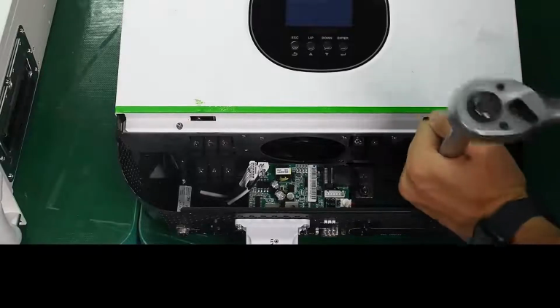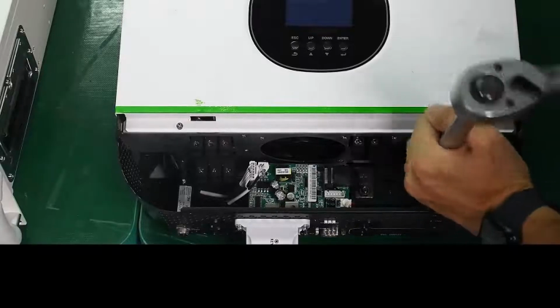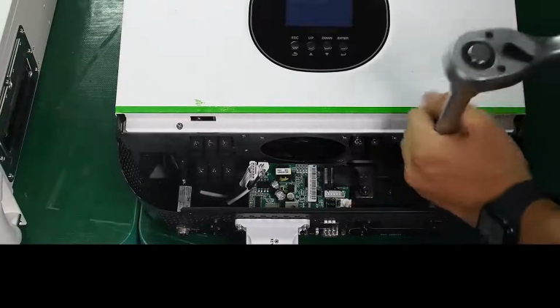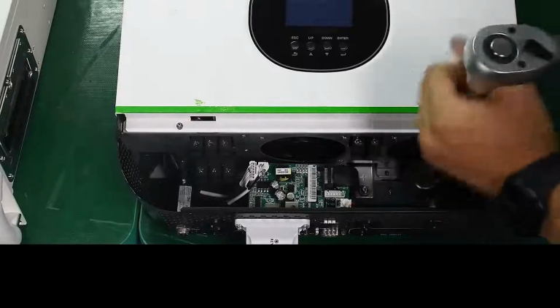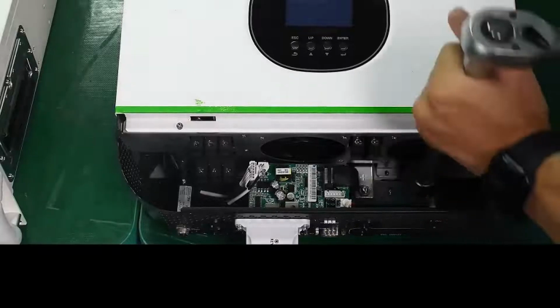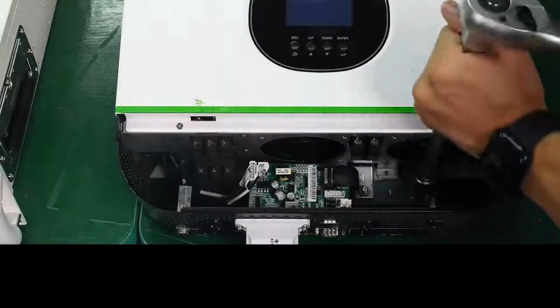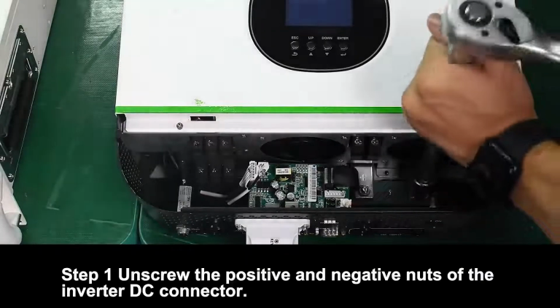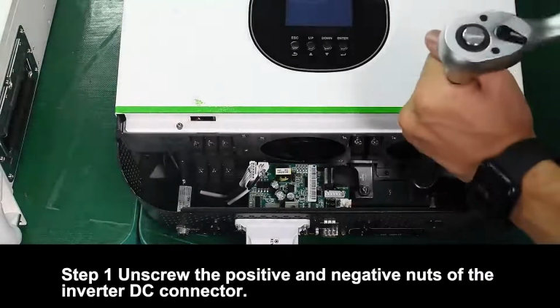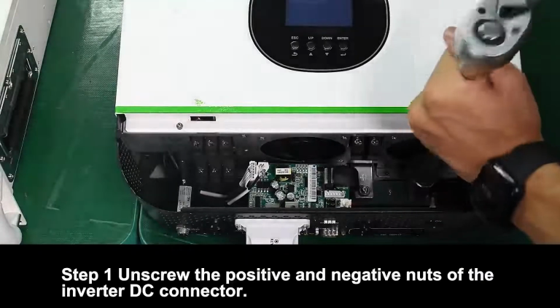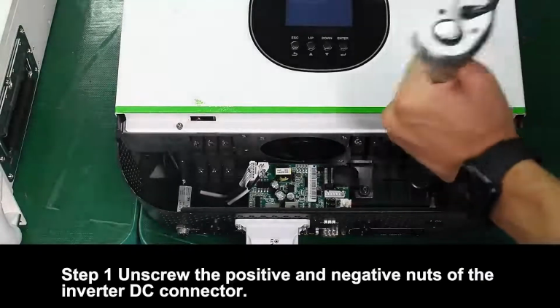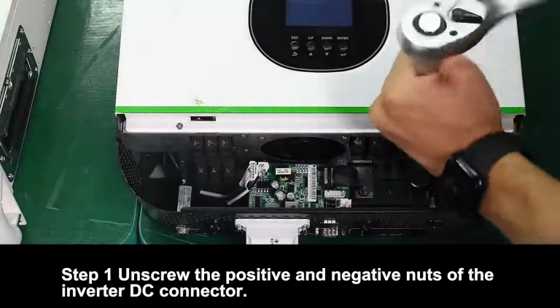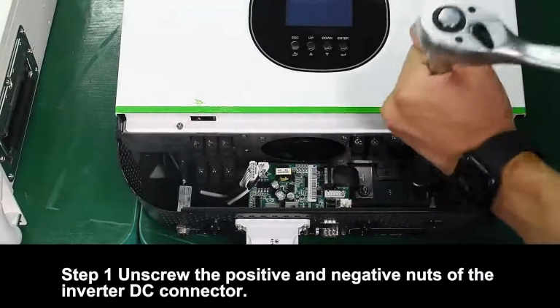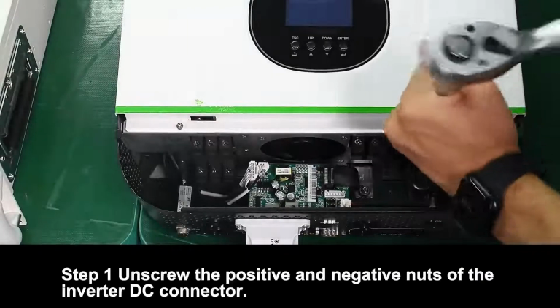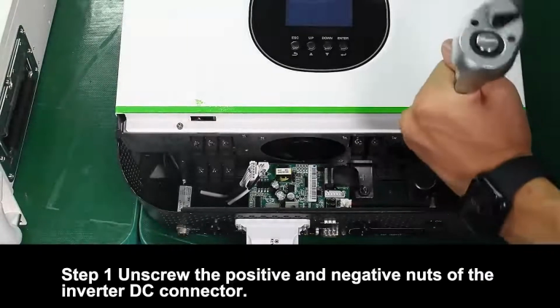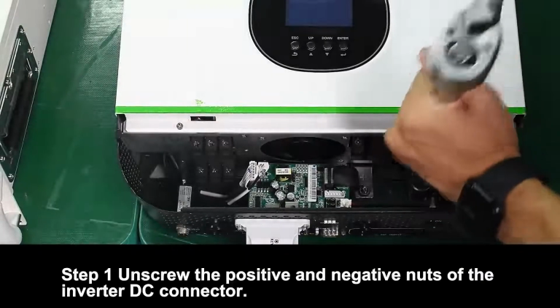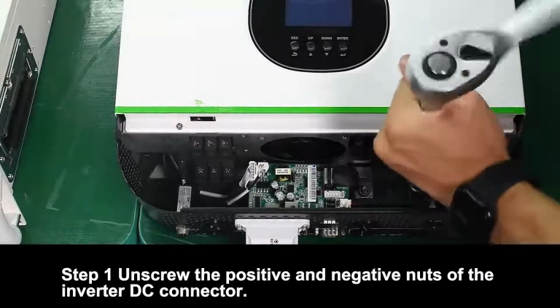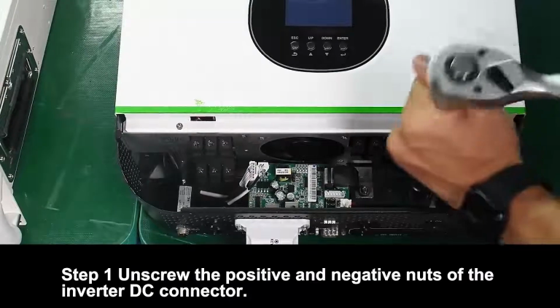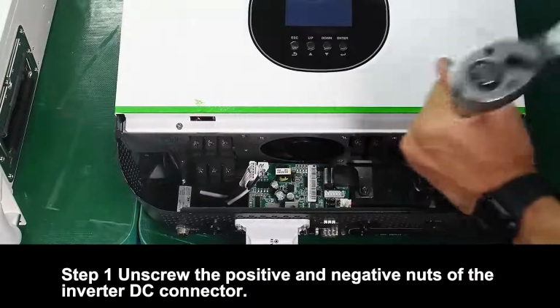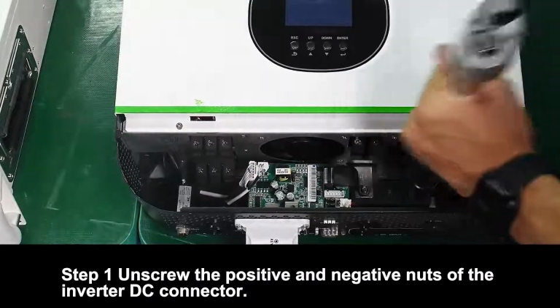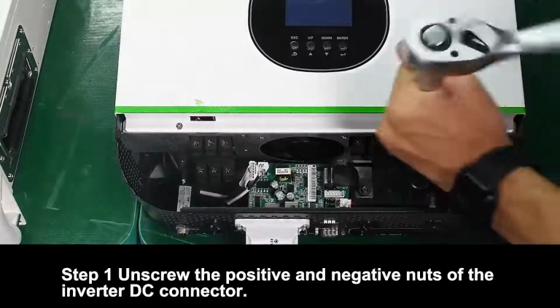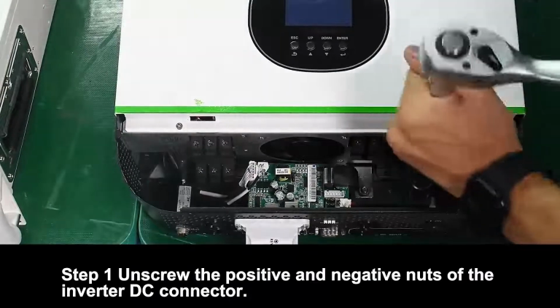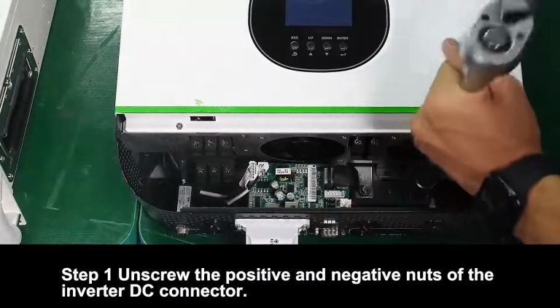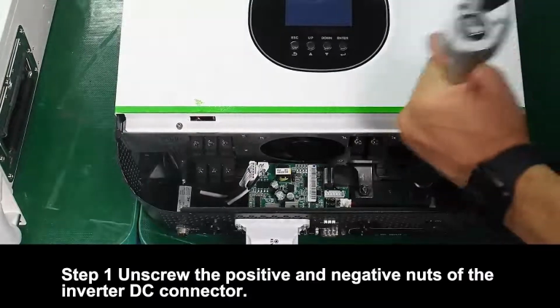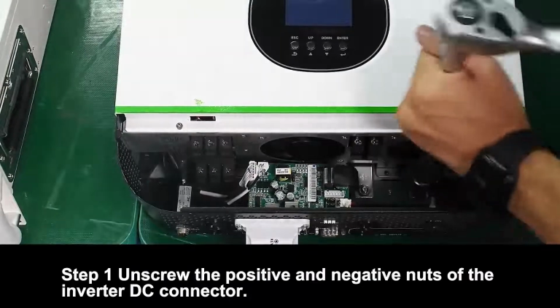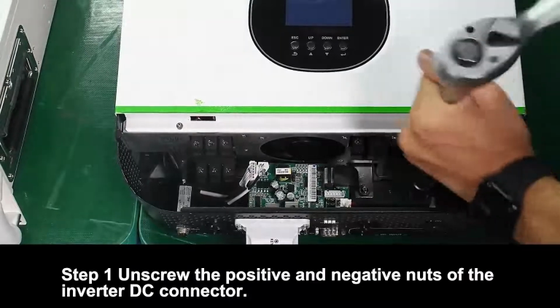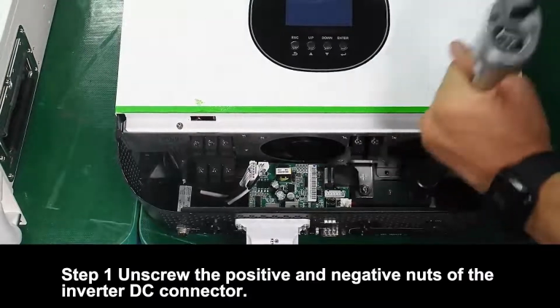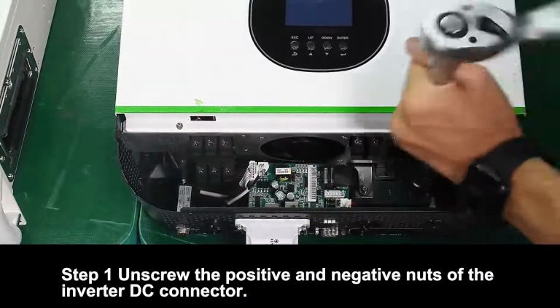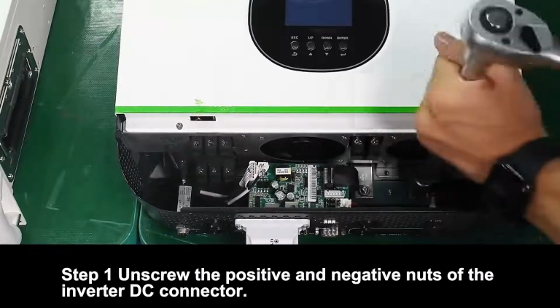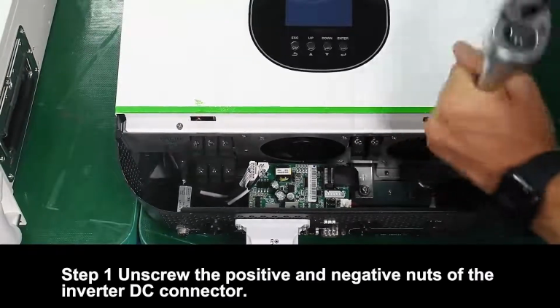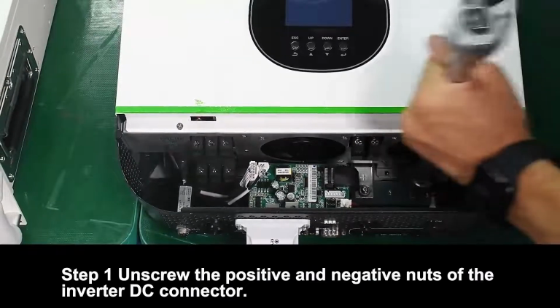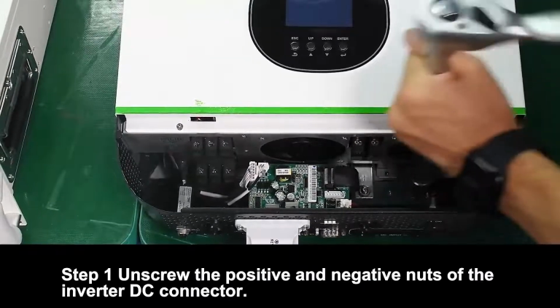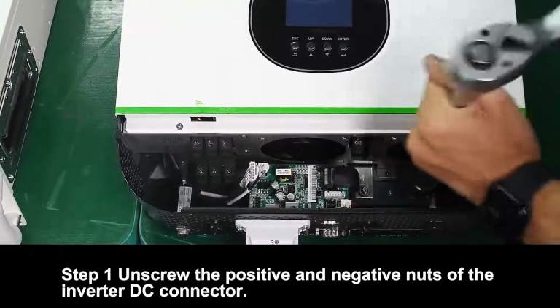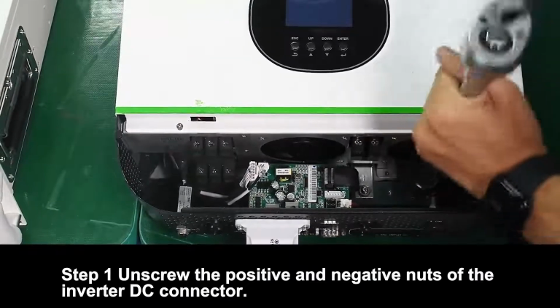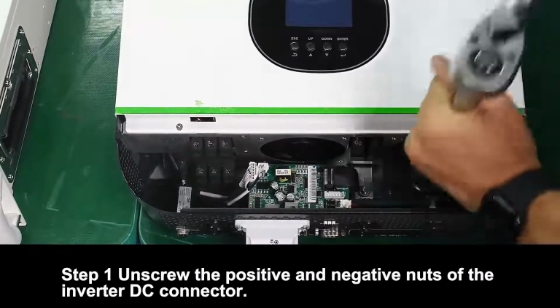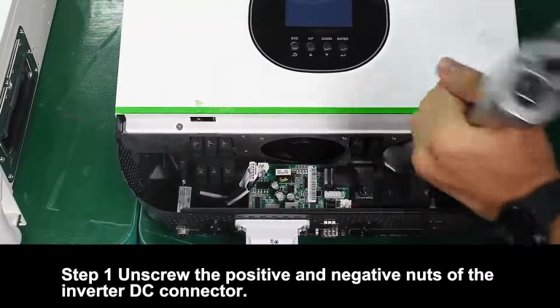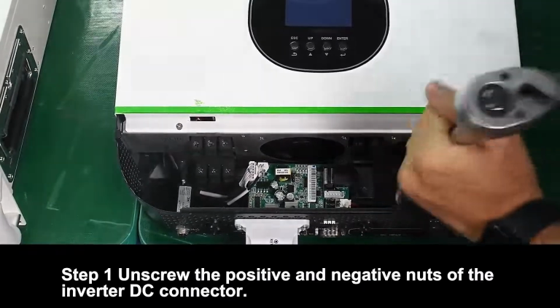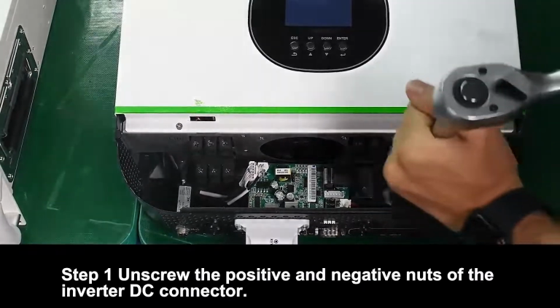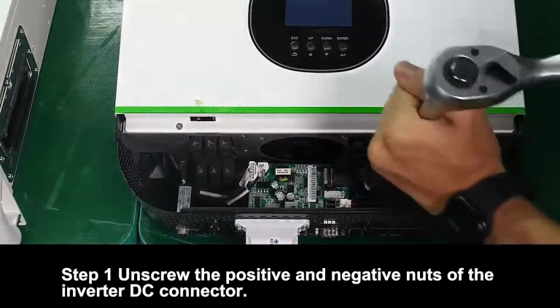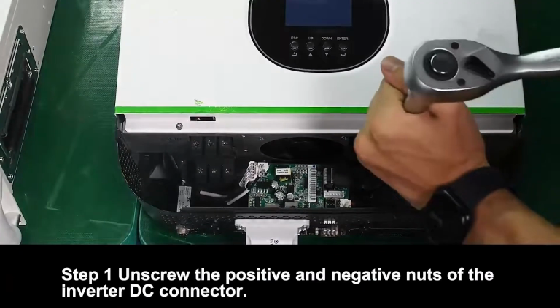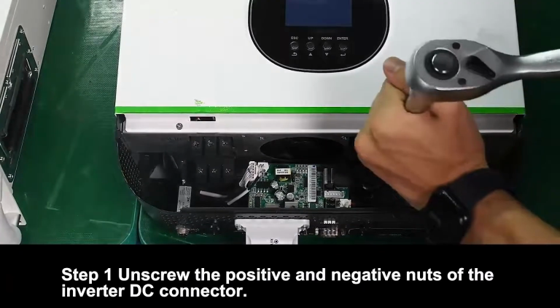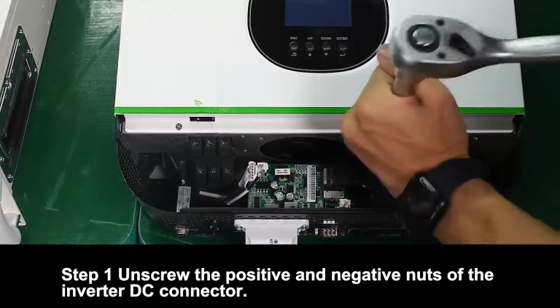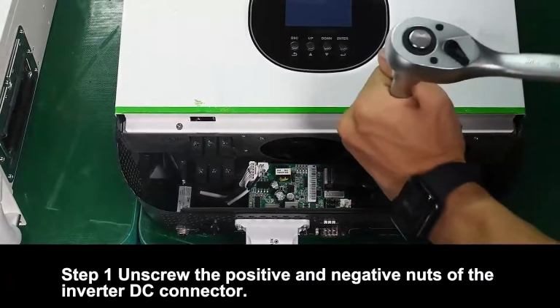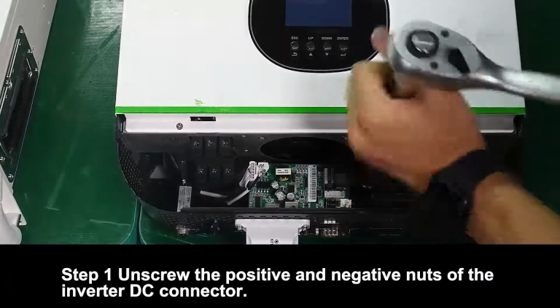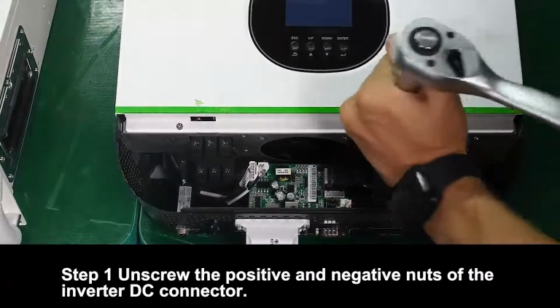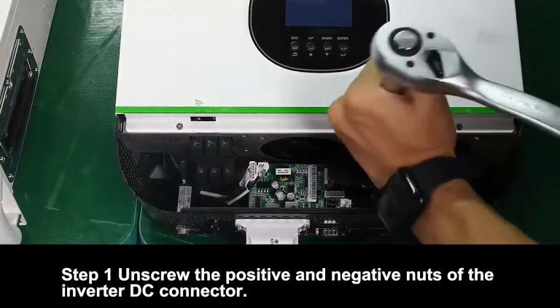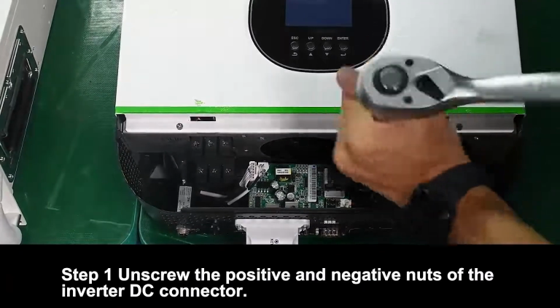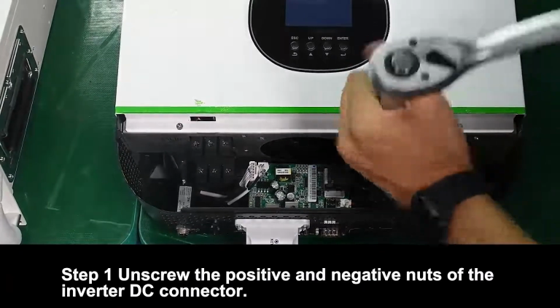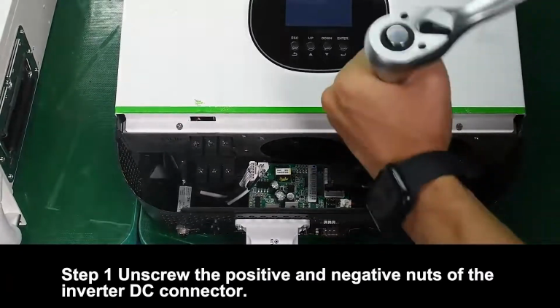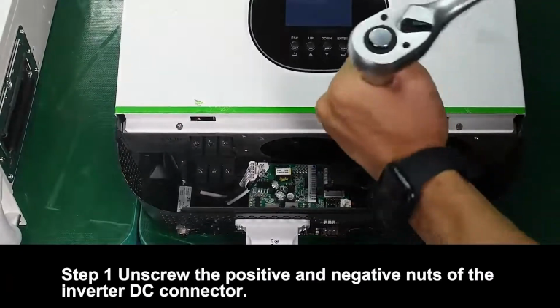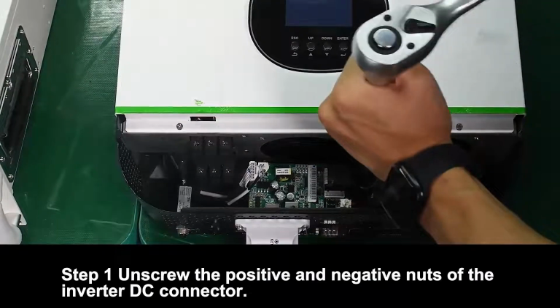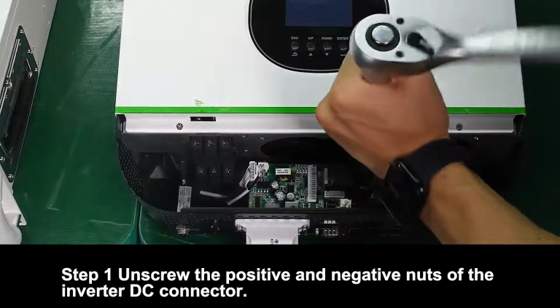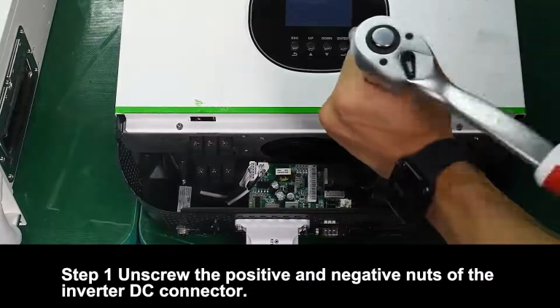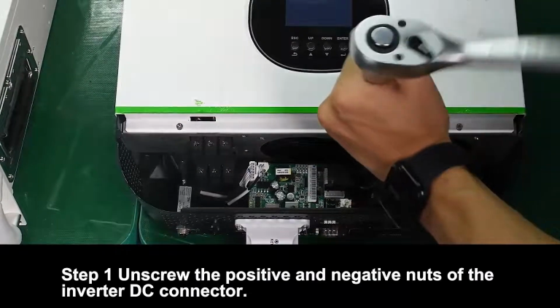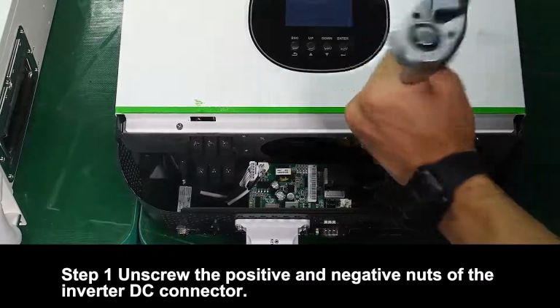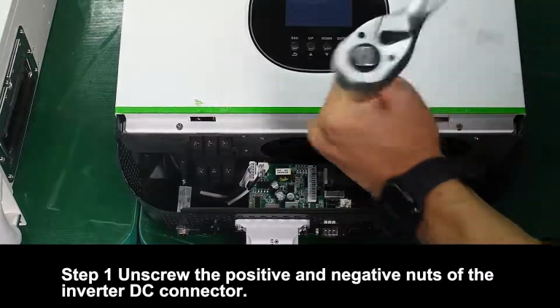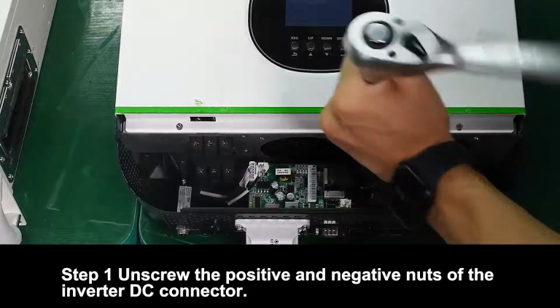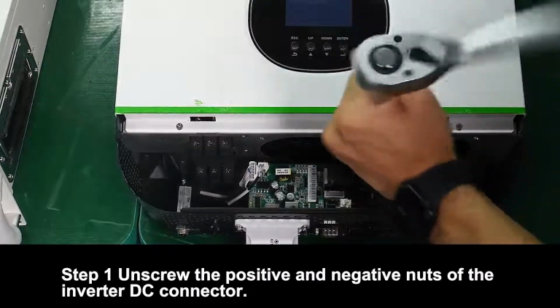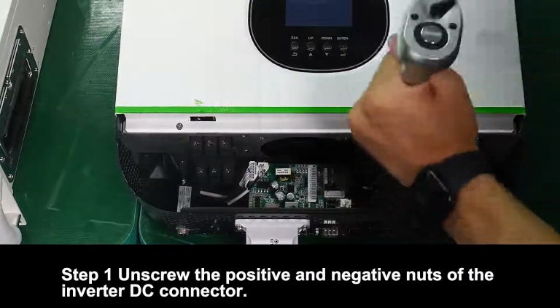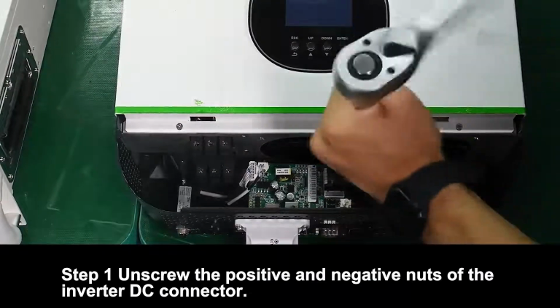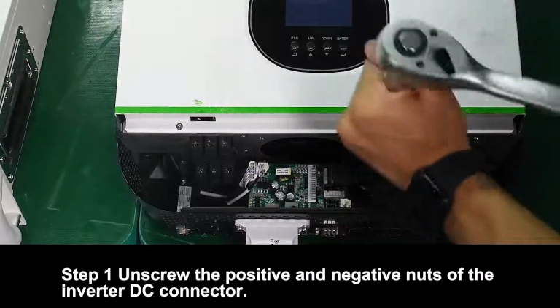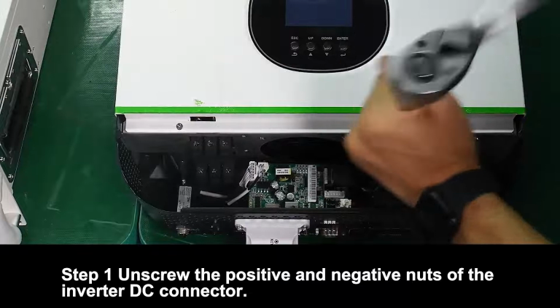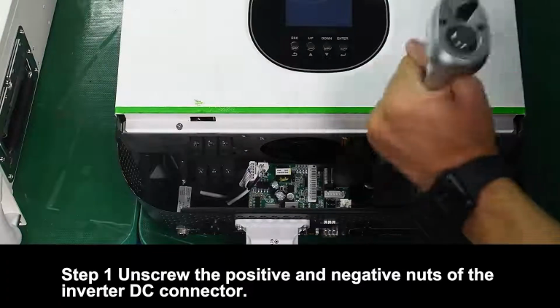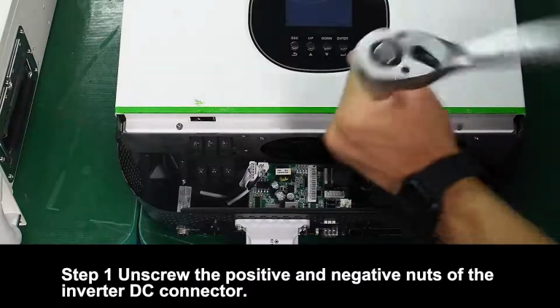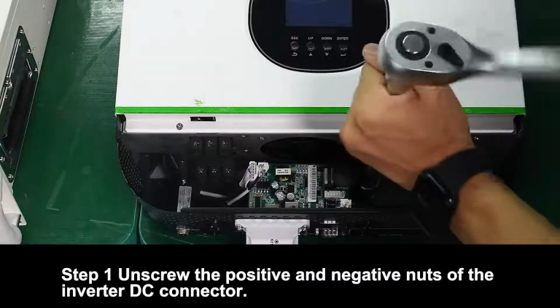Step 1. Unscrew the positive and negative nuts of the inverter DC connector.